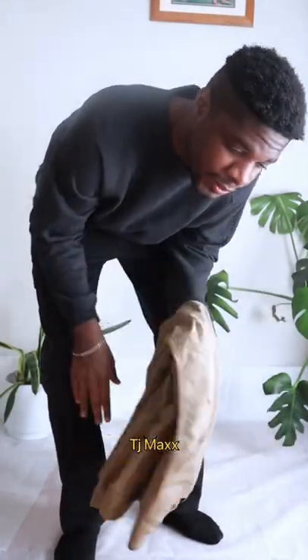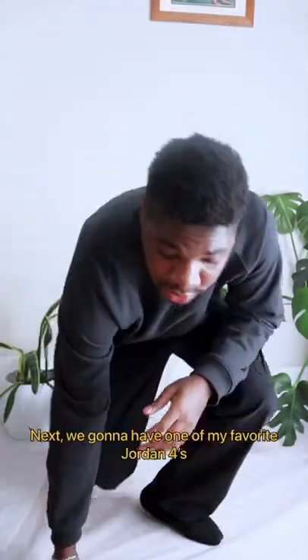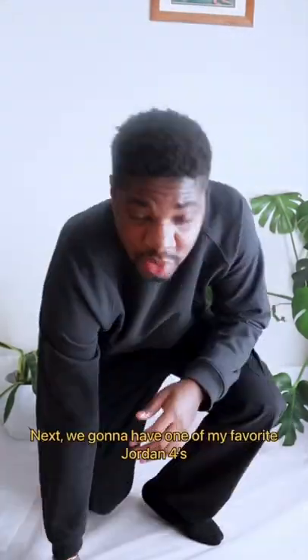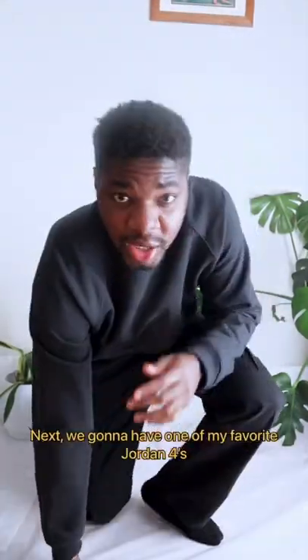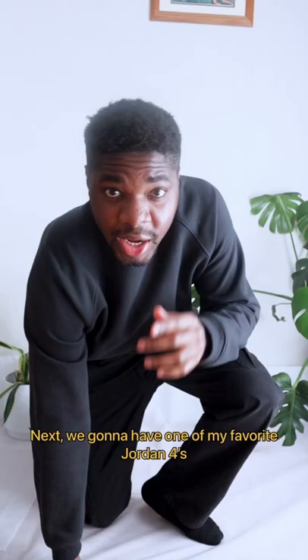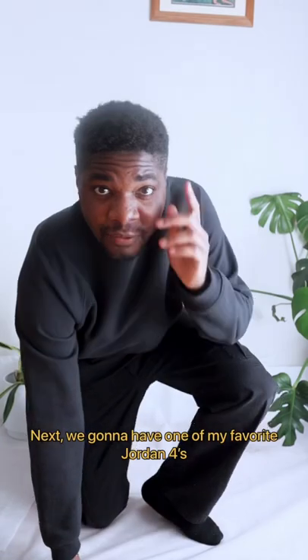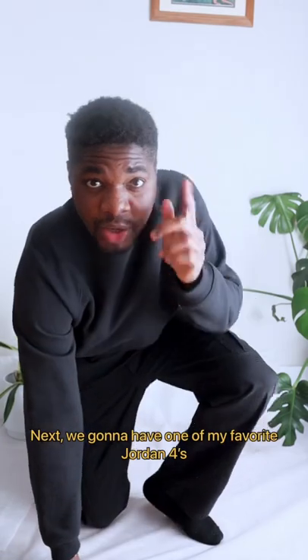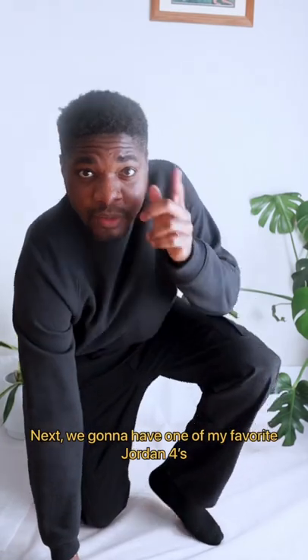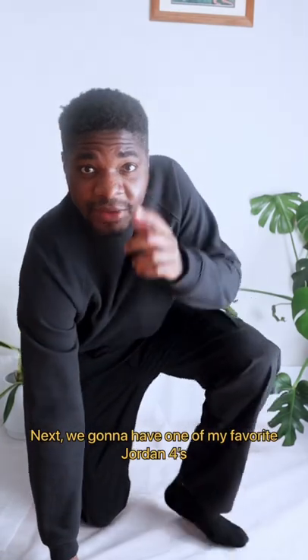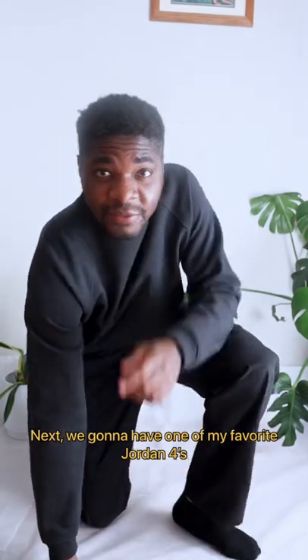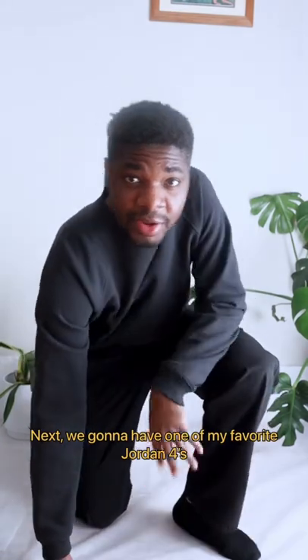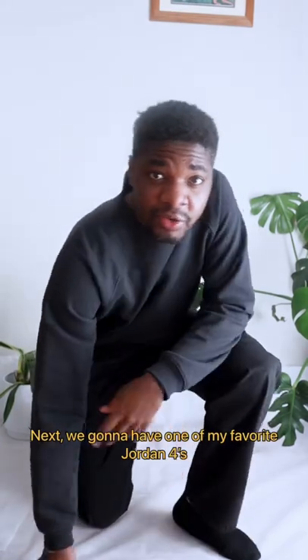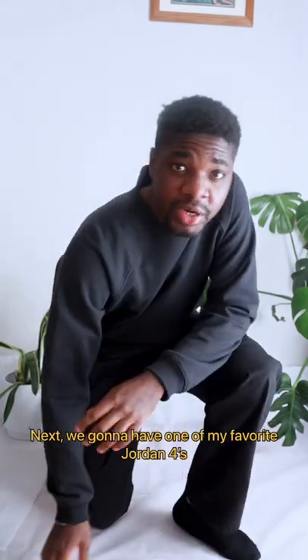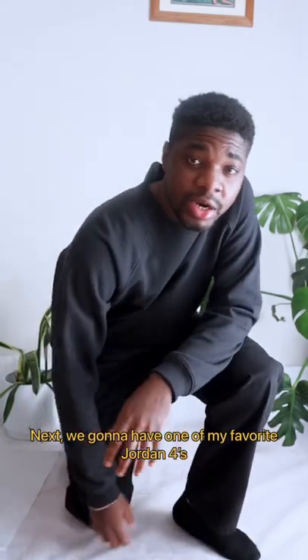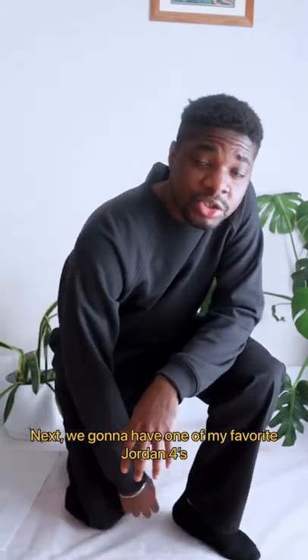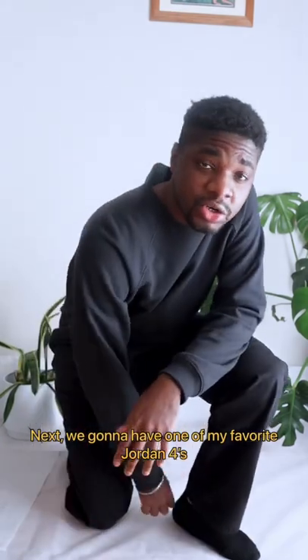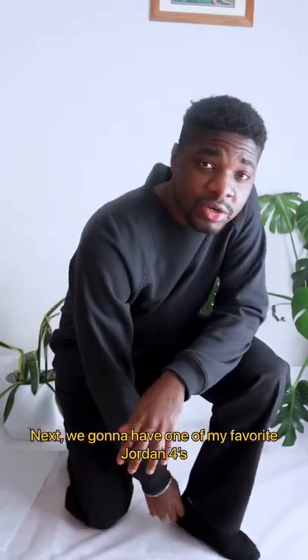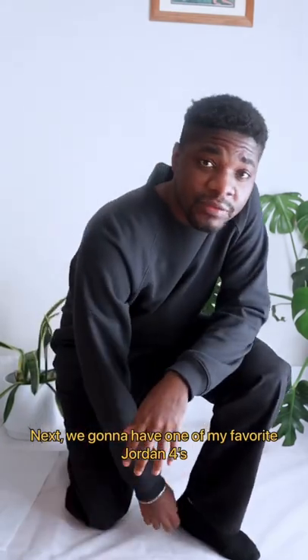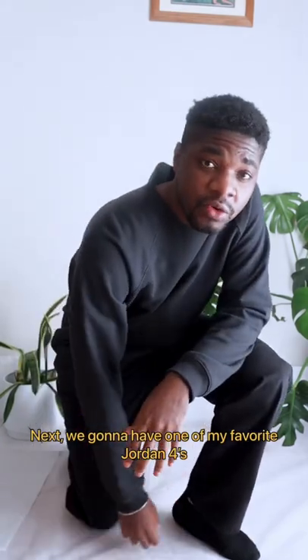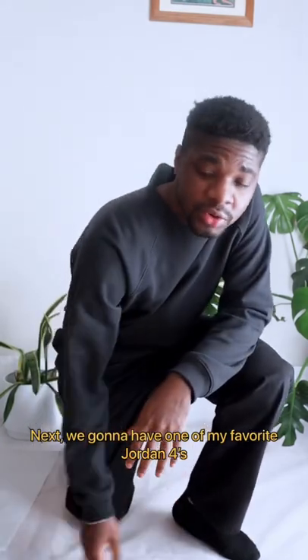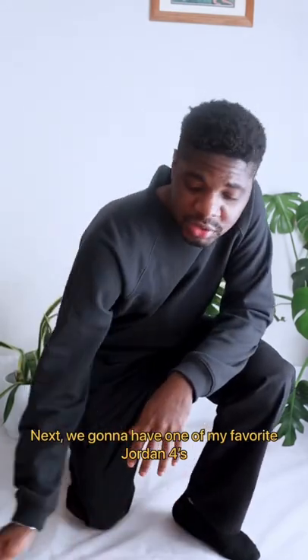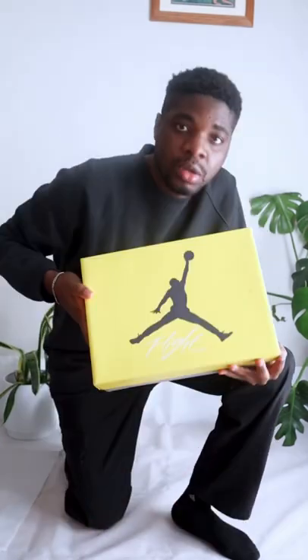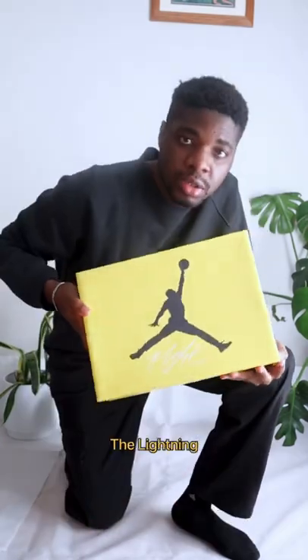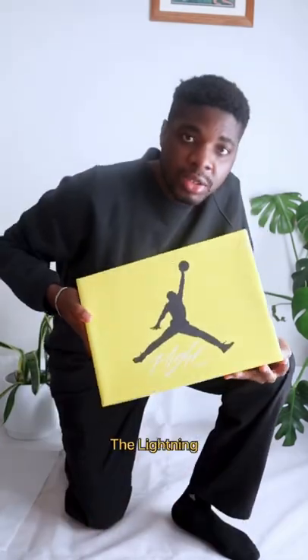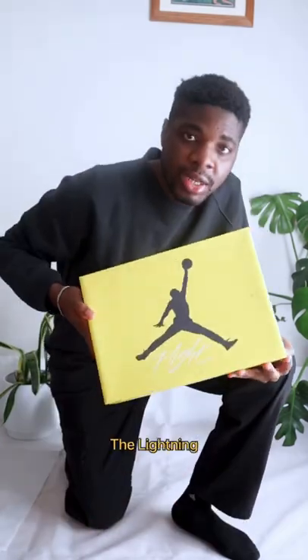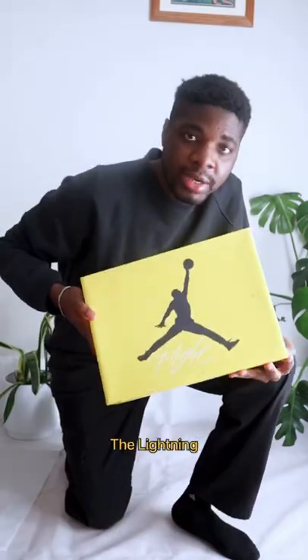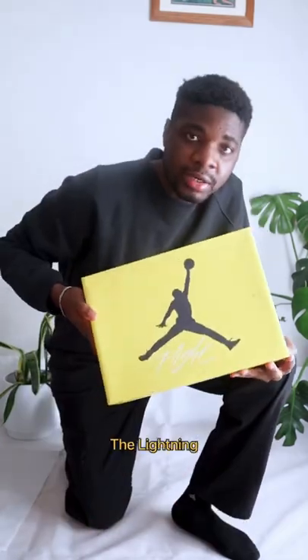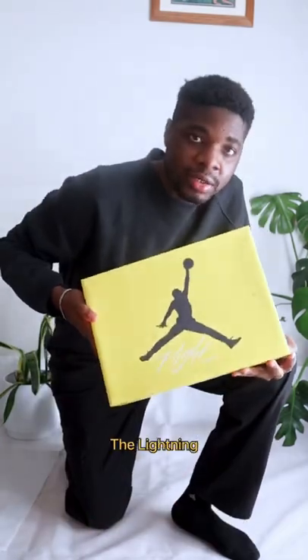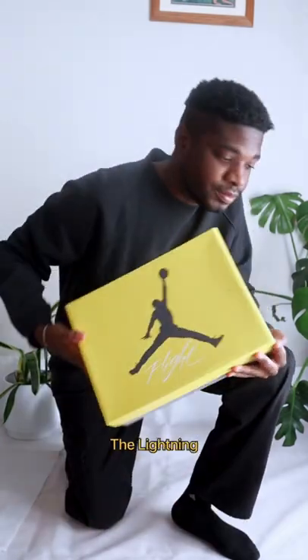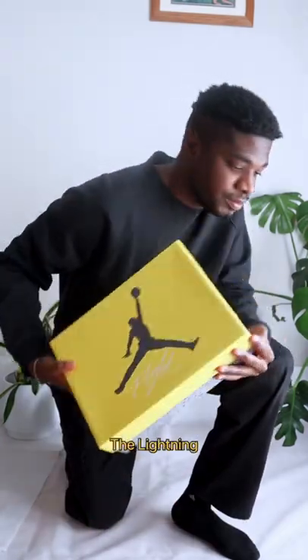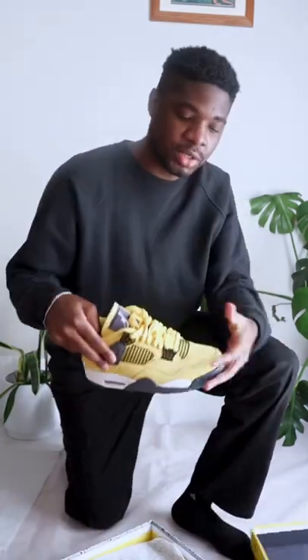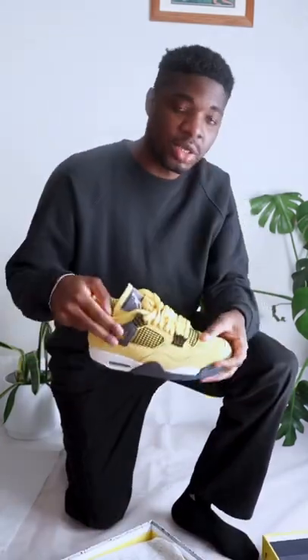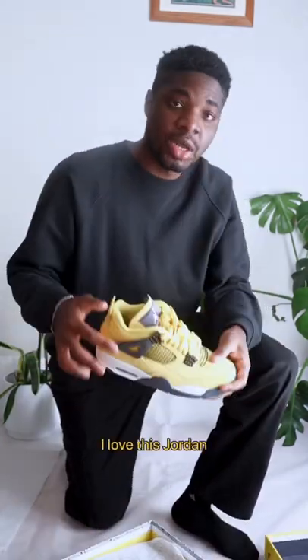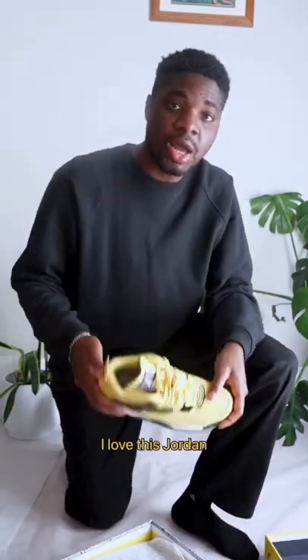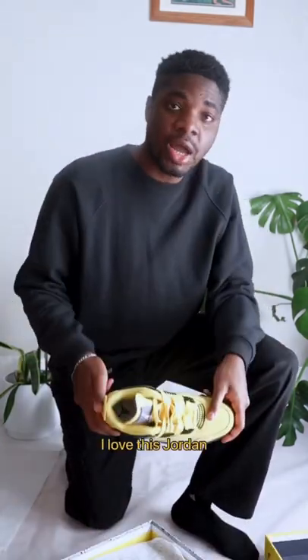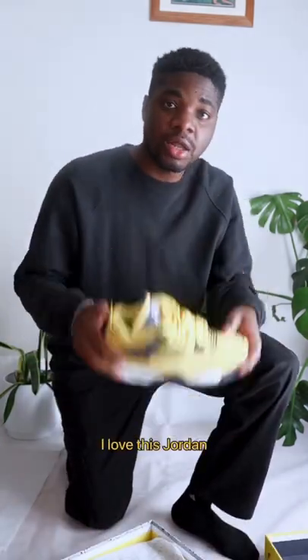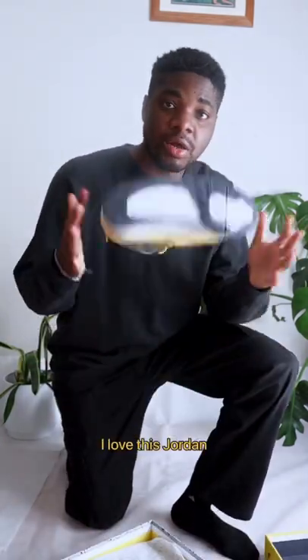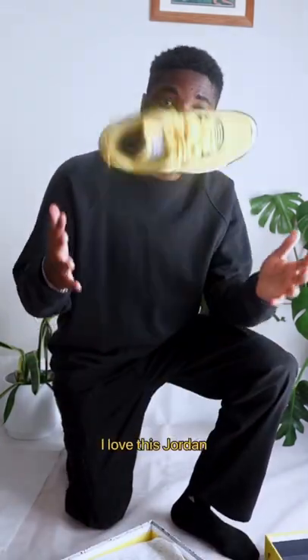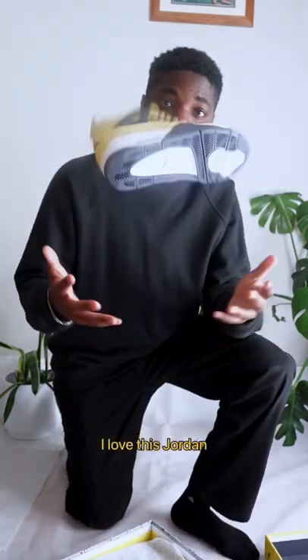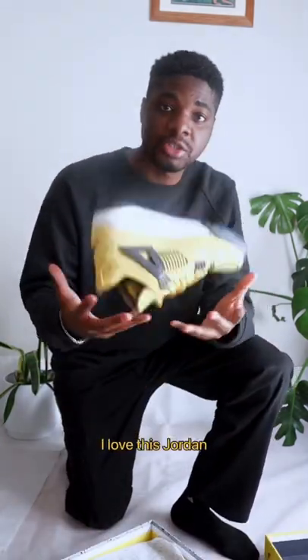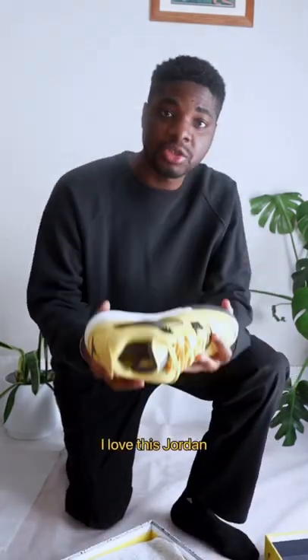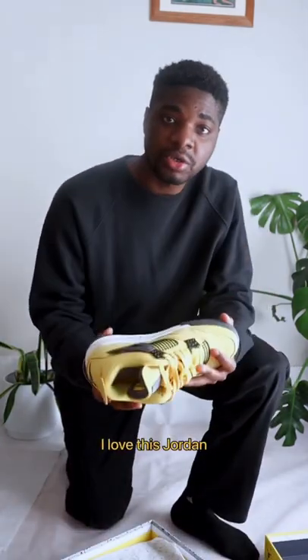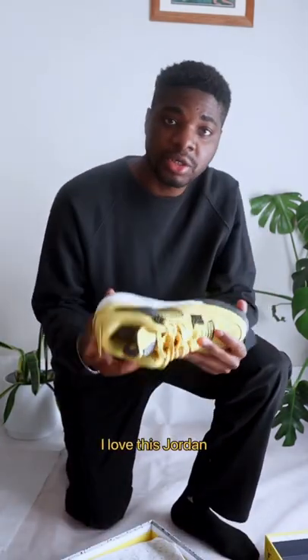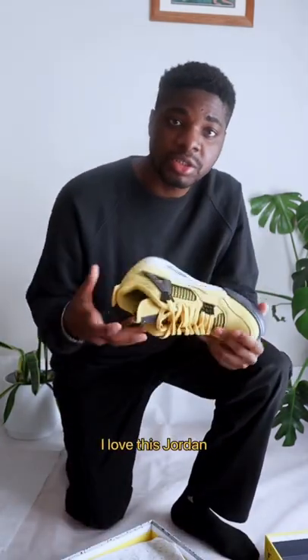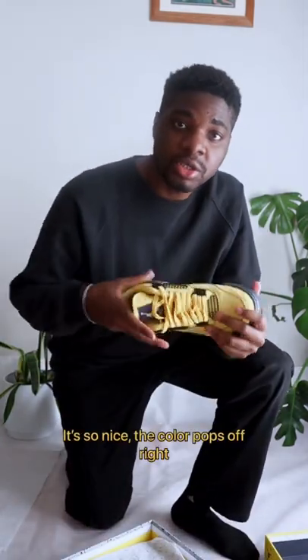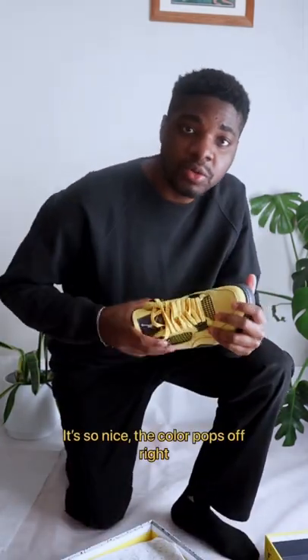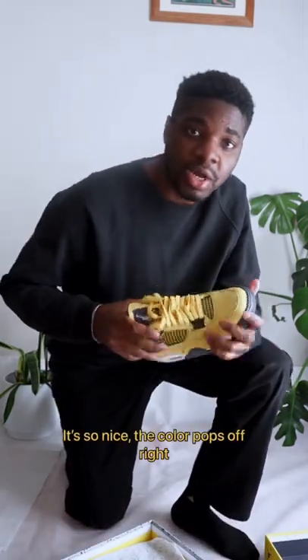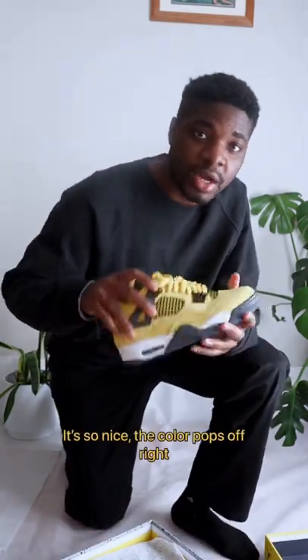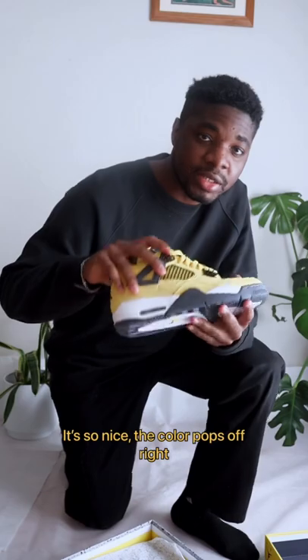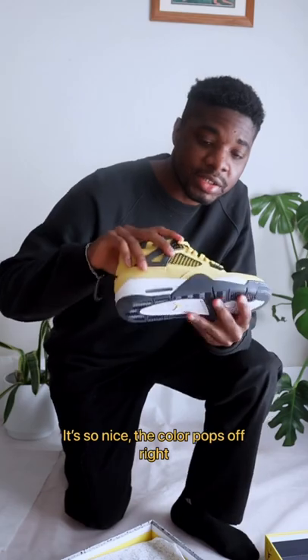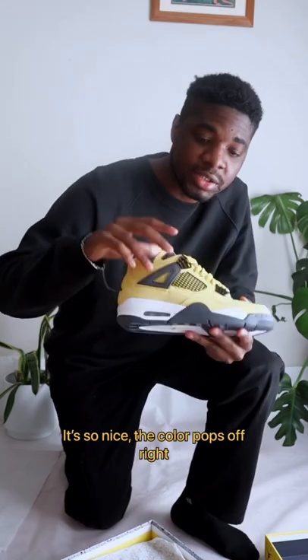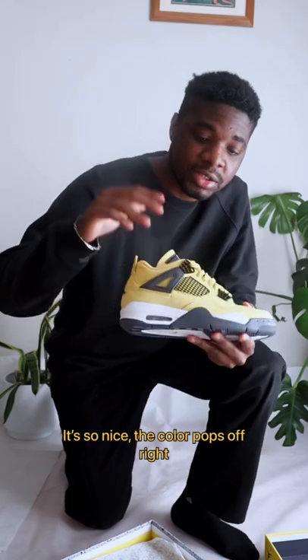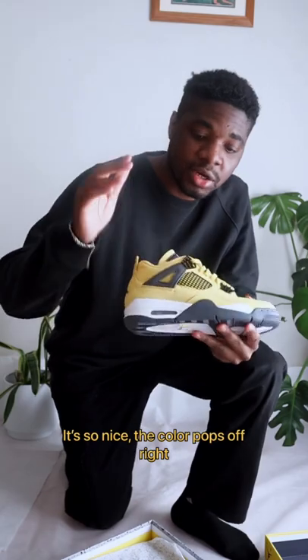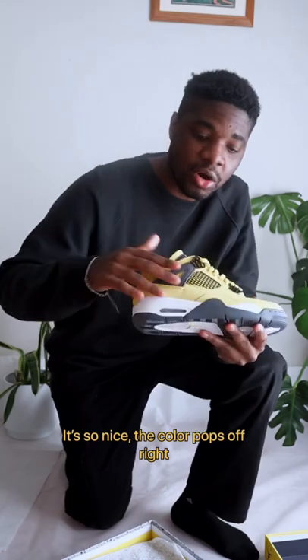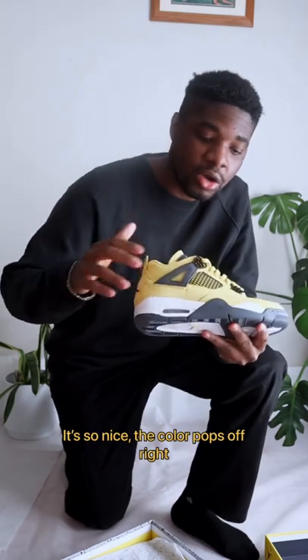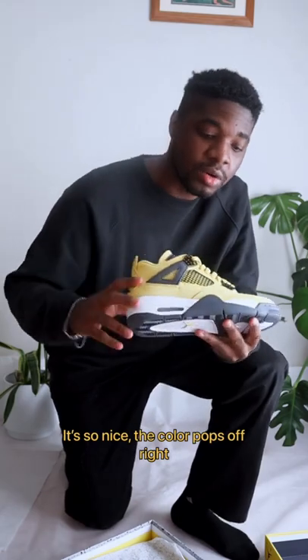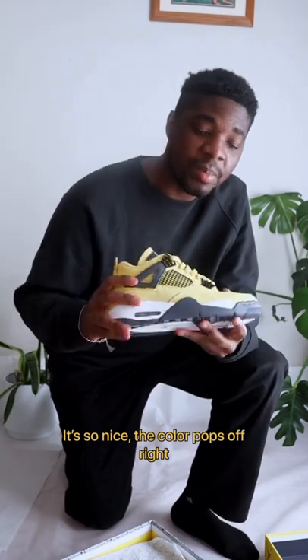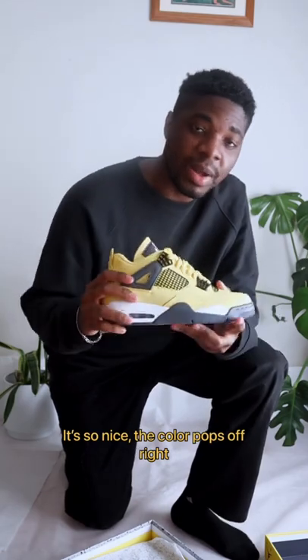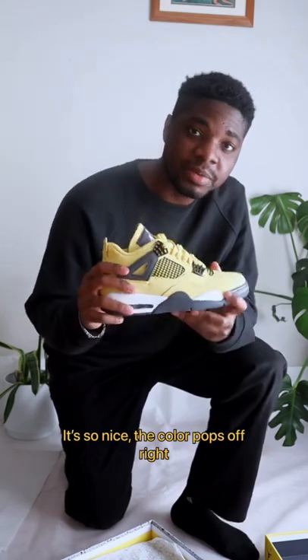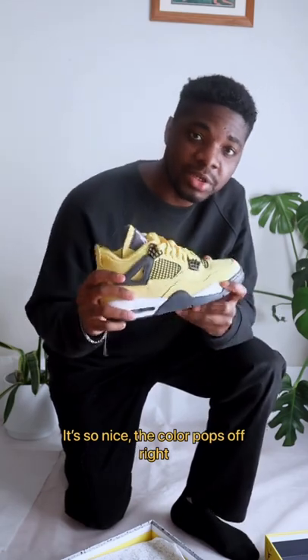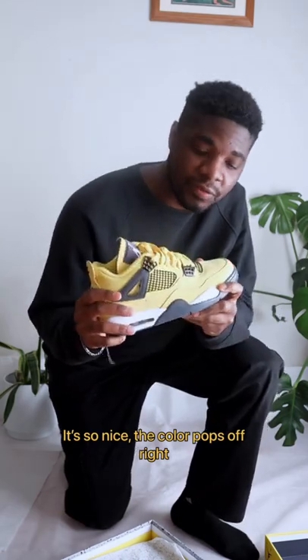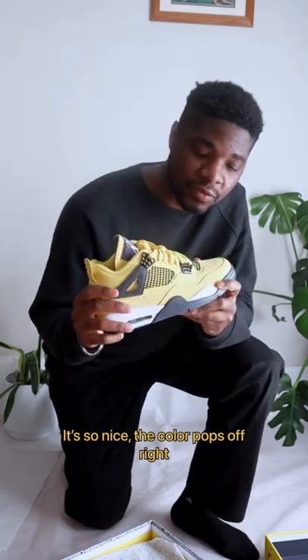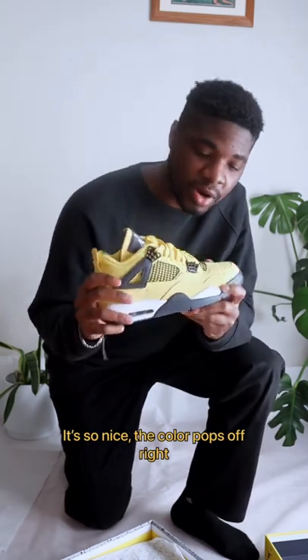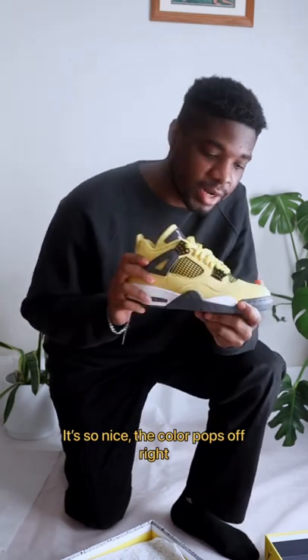Next we're going to have one of my favorites — a Jordan 4's, the Lightning. I love this Jordan. It's so nice. The color pops off, right.